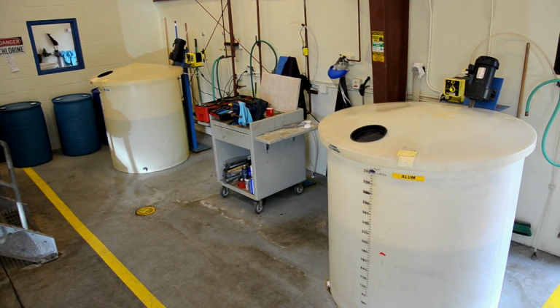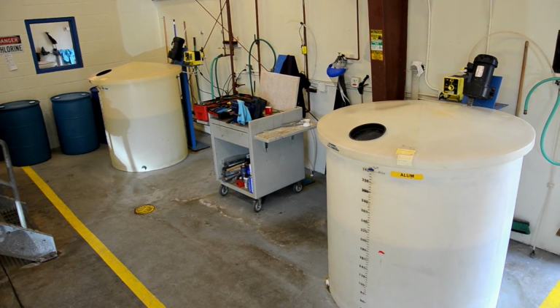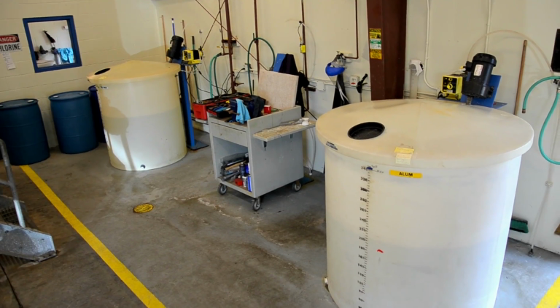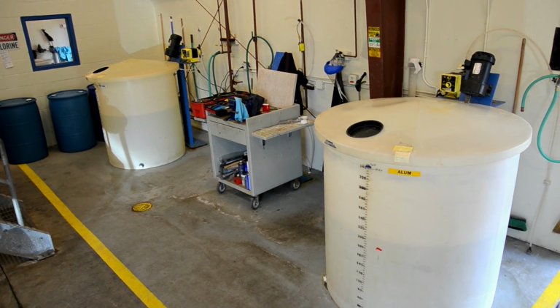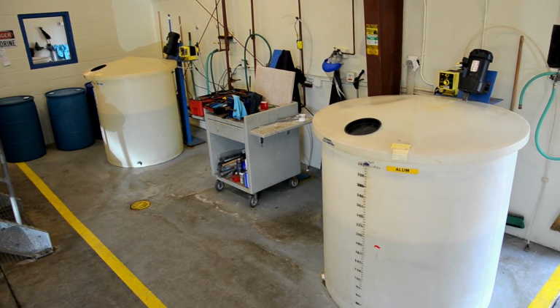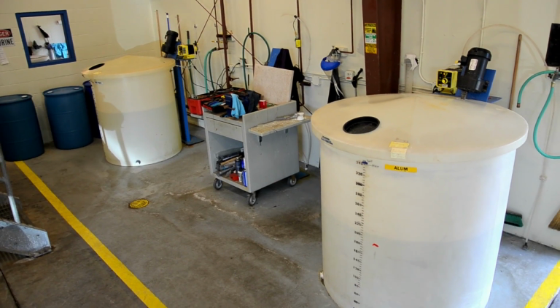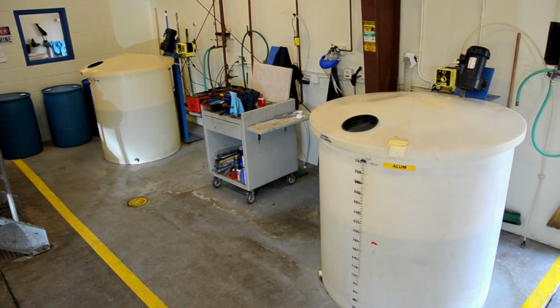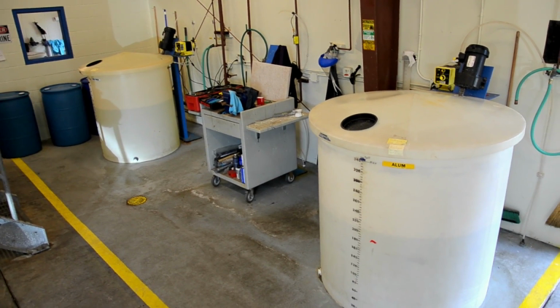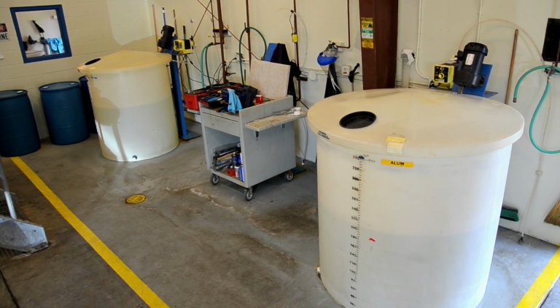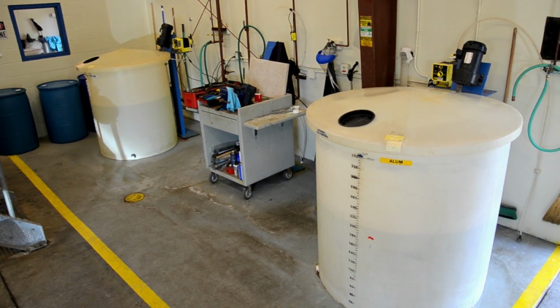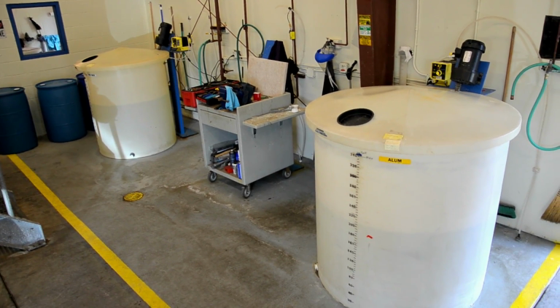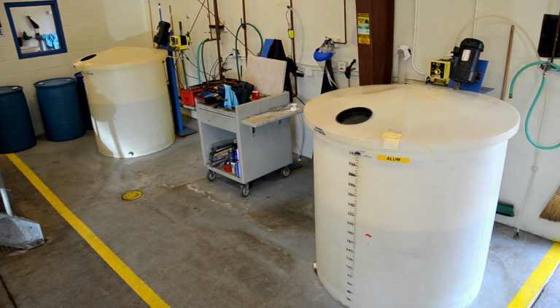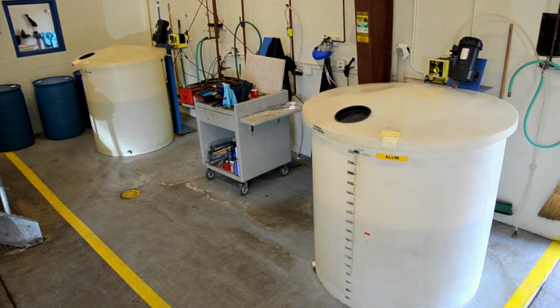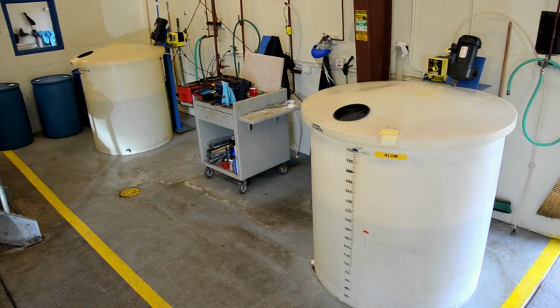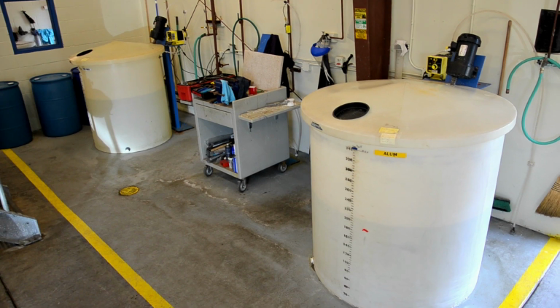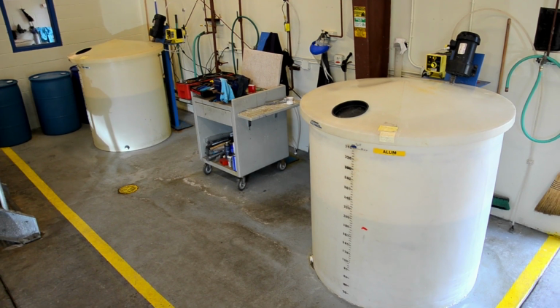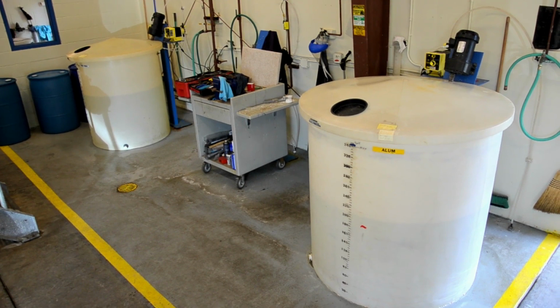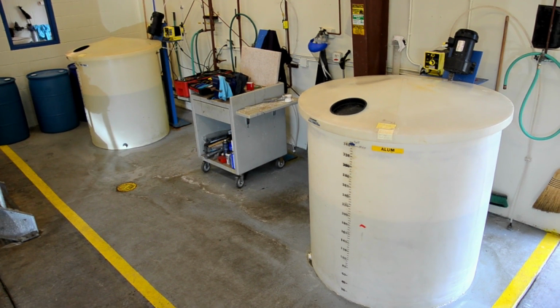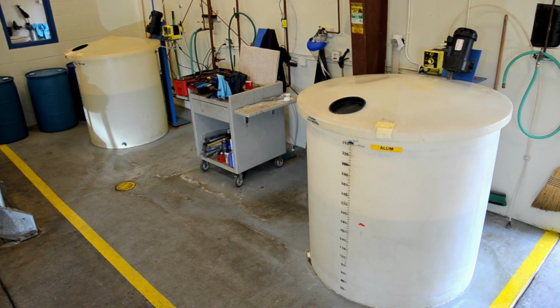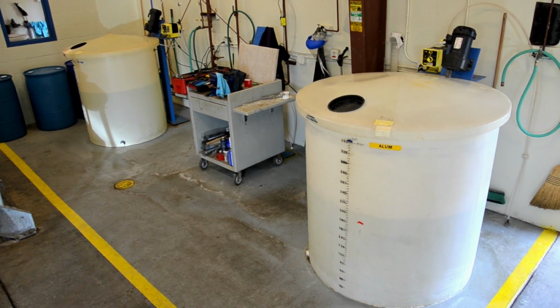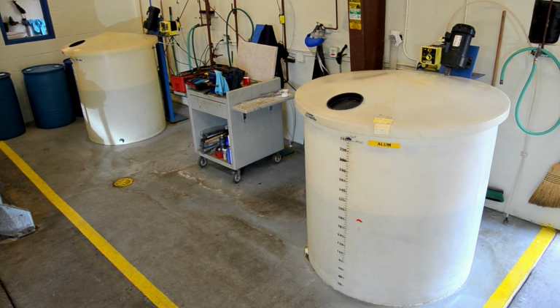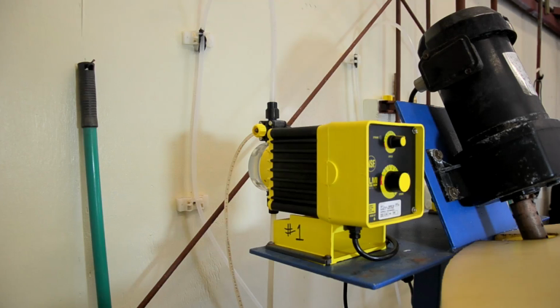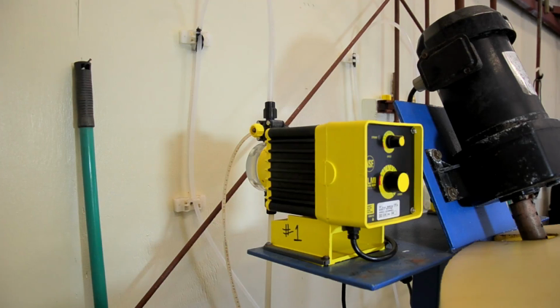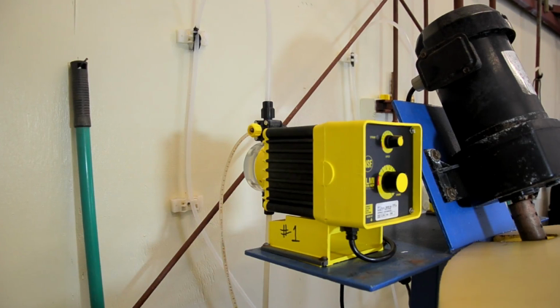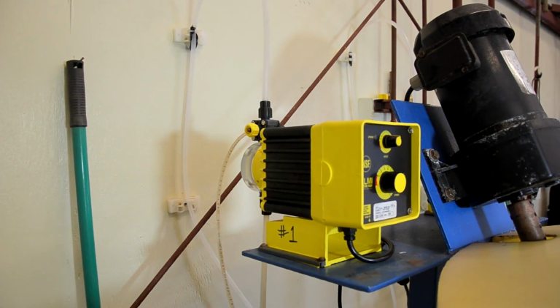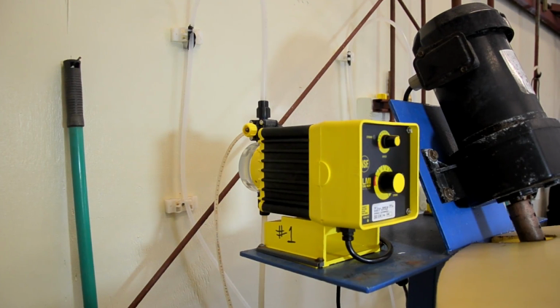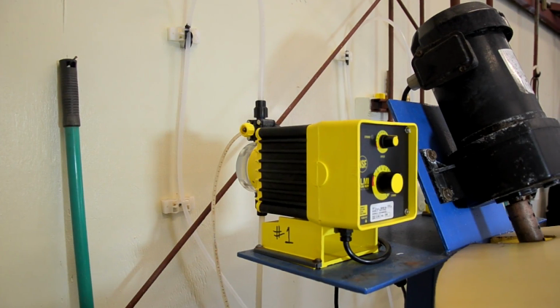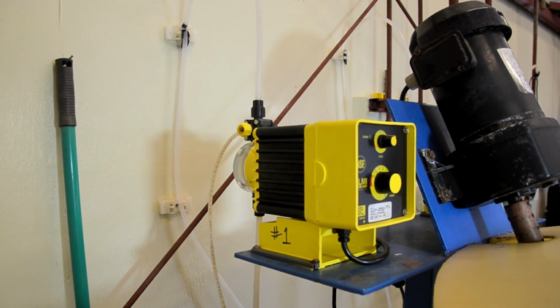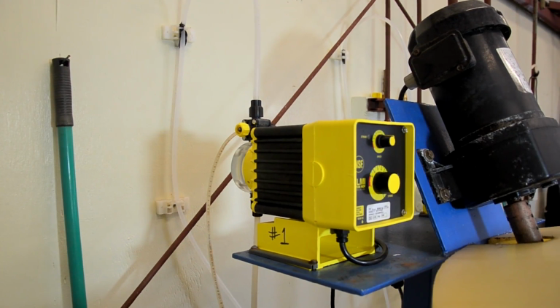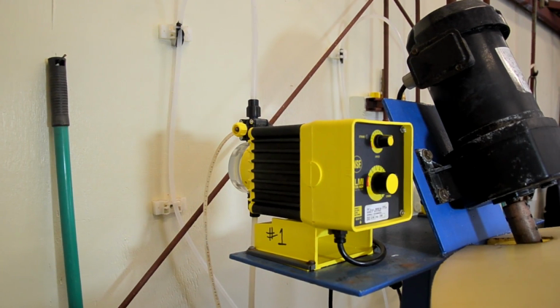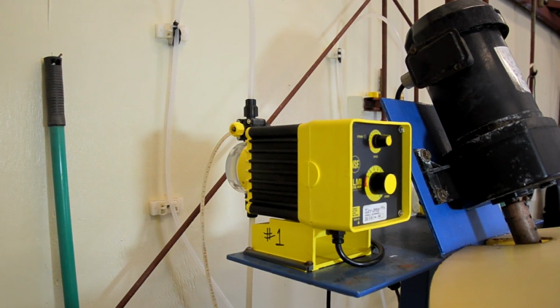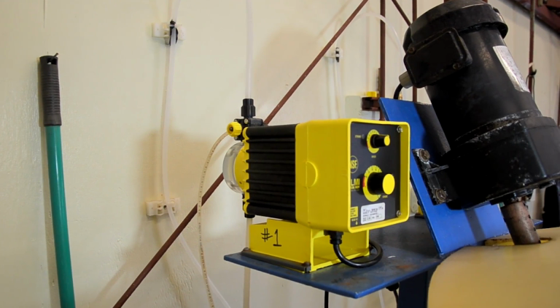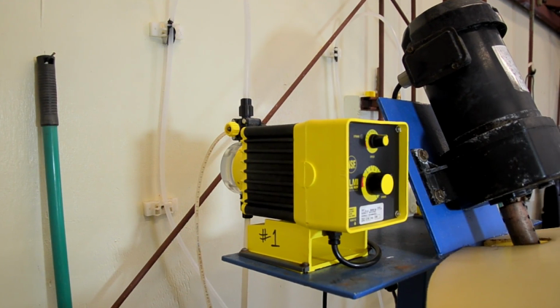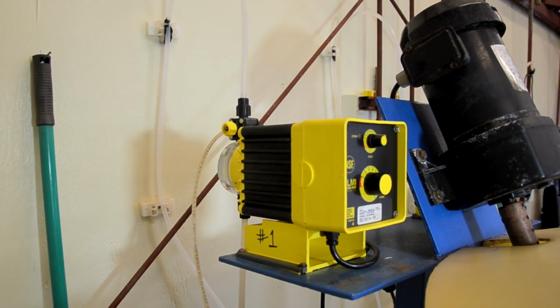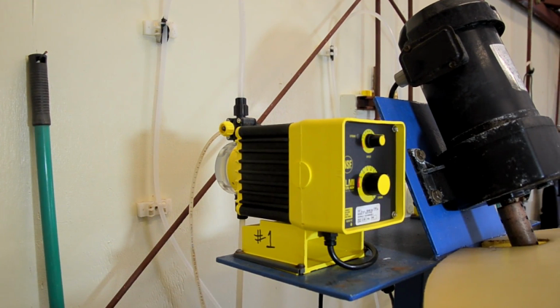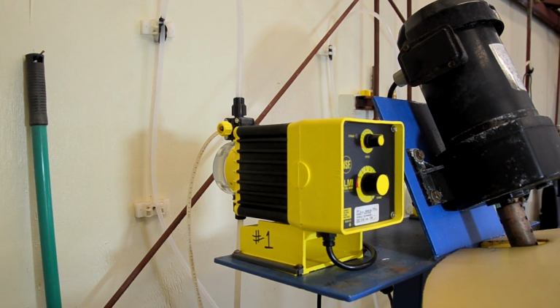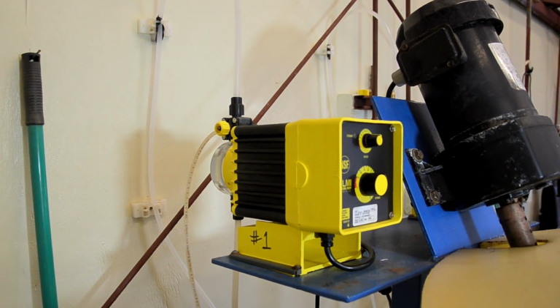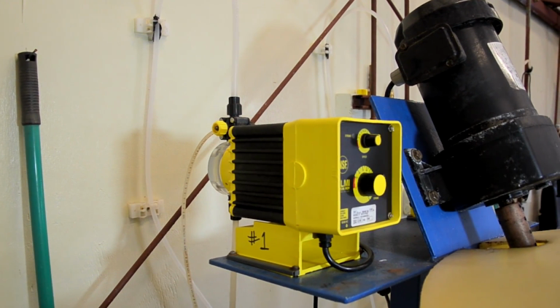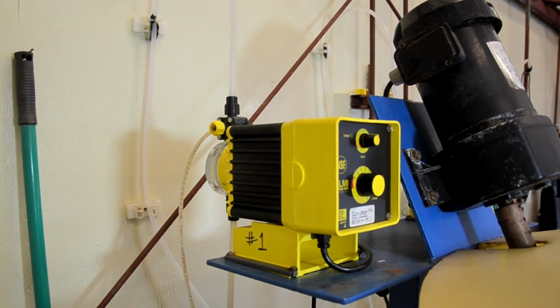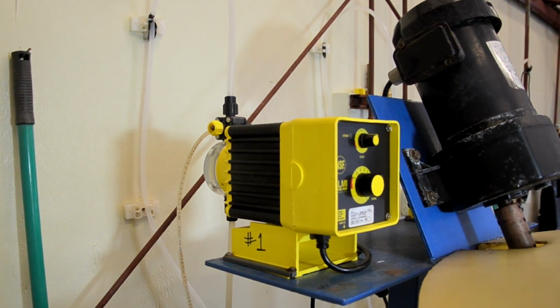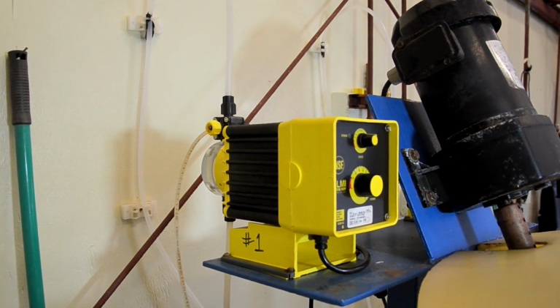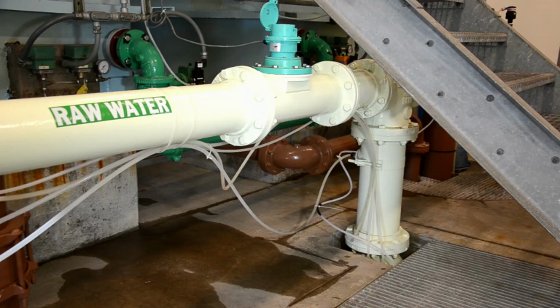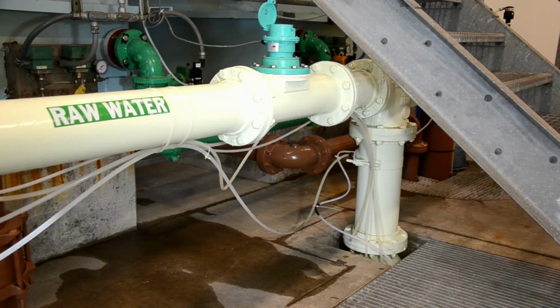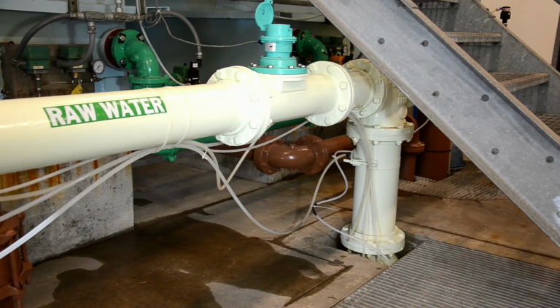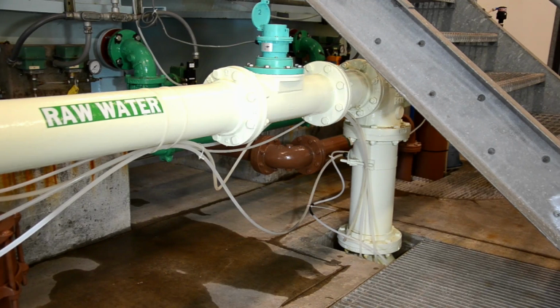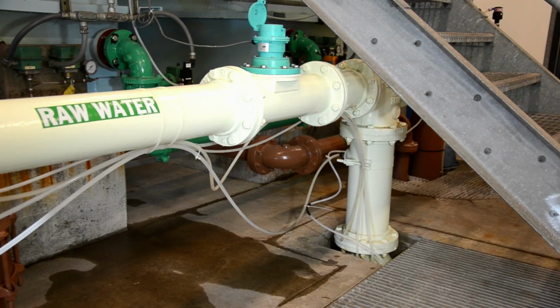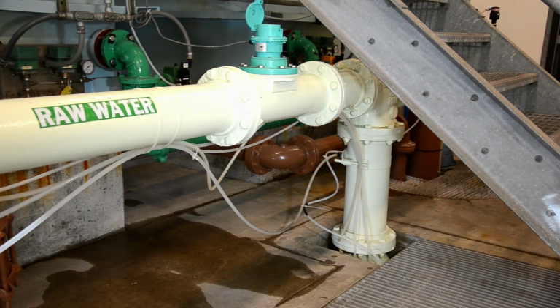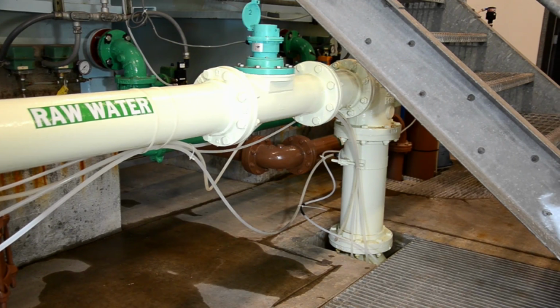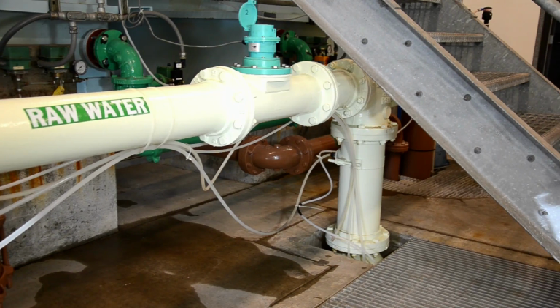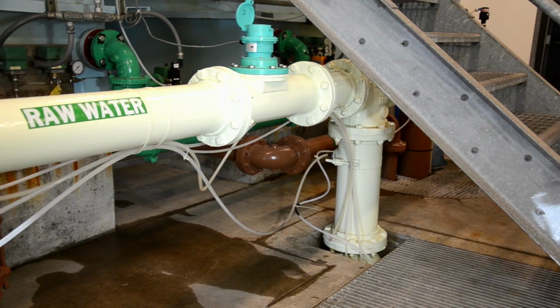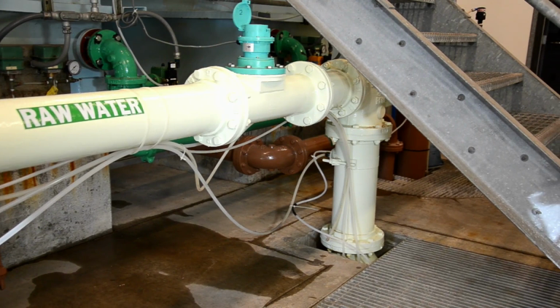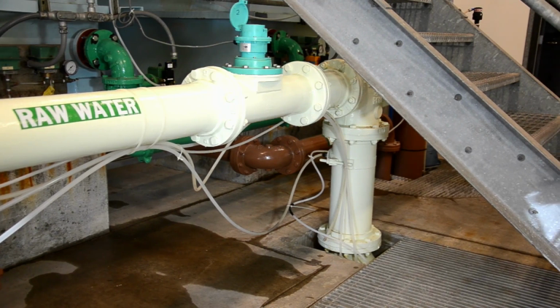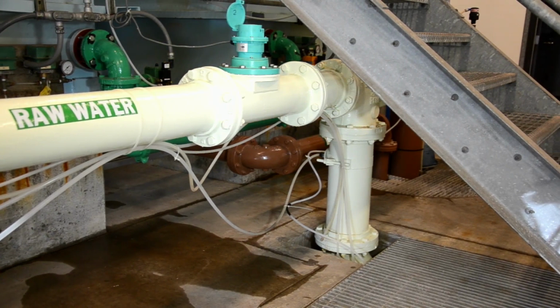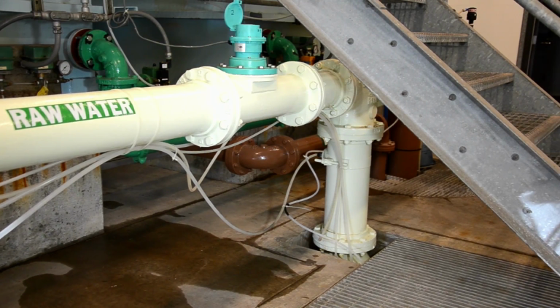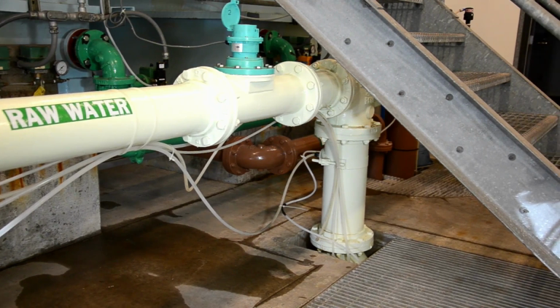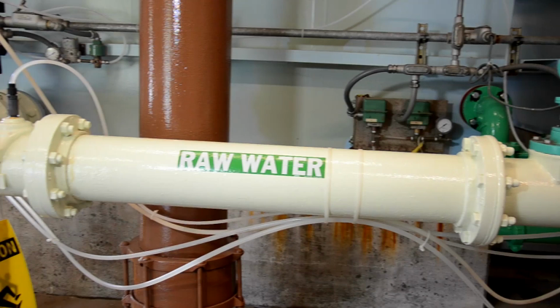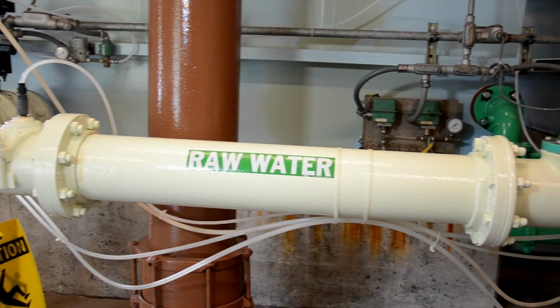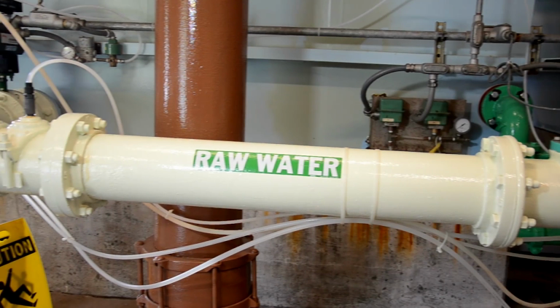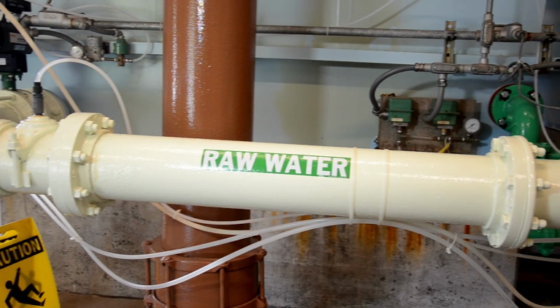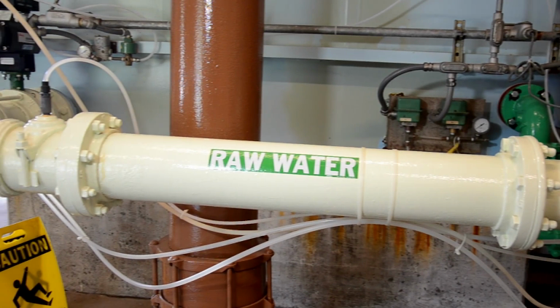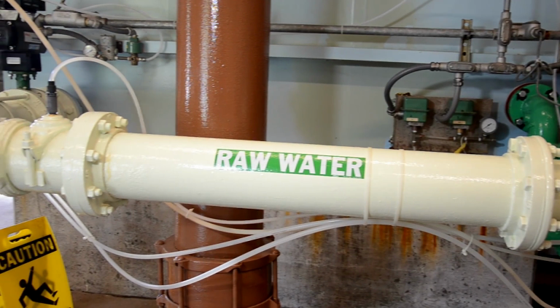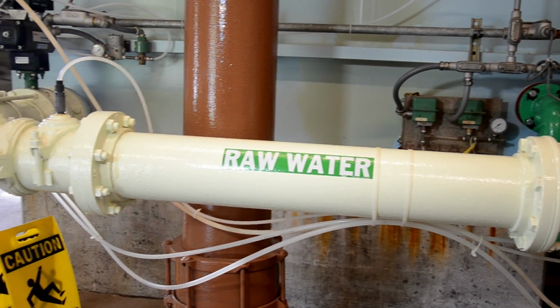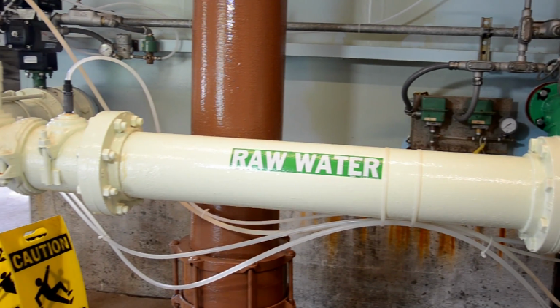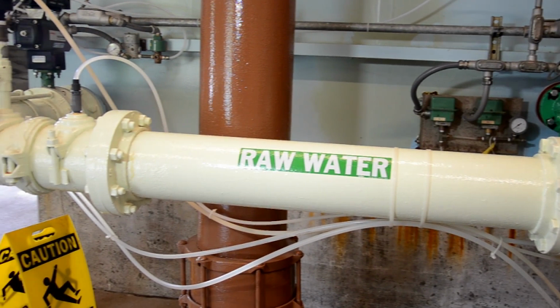Alum and polymer are also added to the water — alum to make the dirt in the river water sticky, and polymer to help clean the filters.